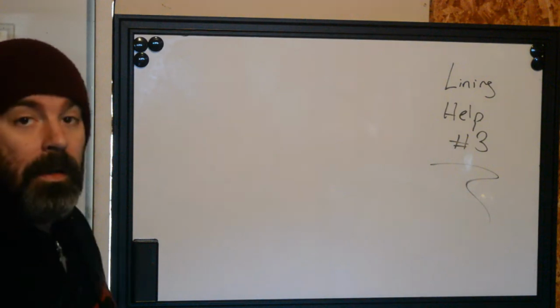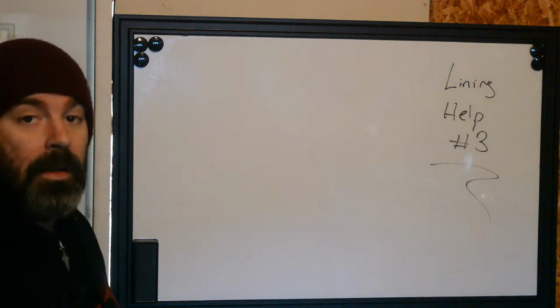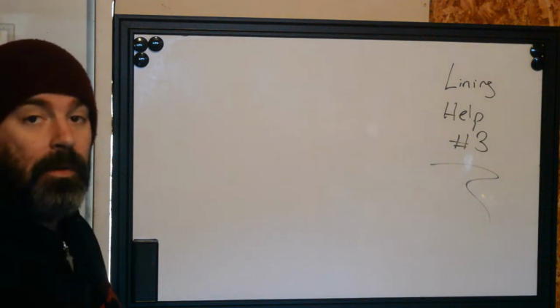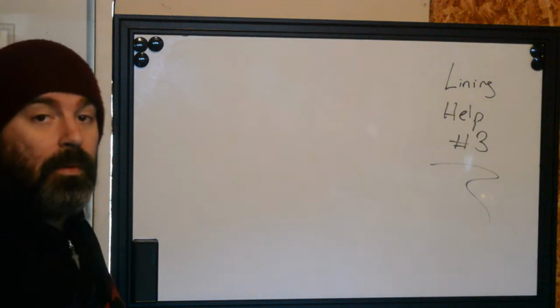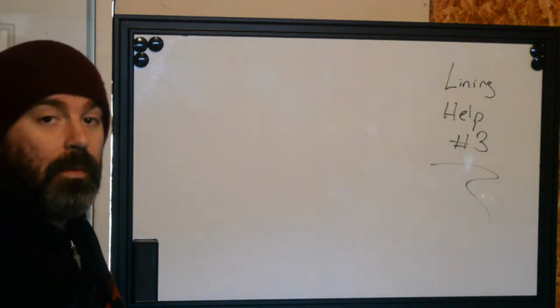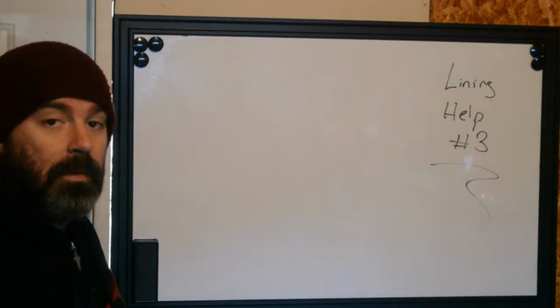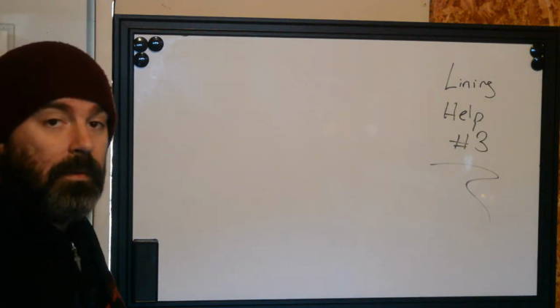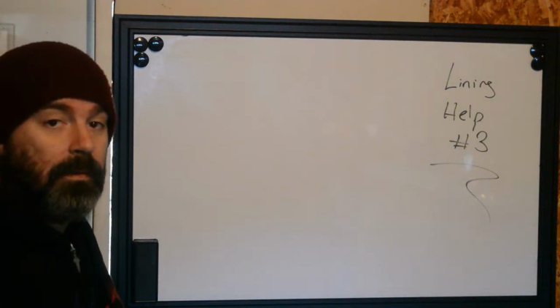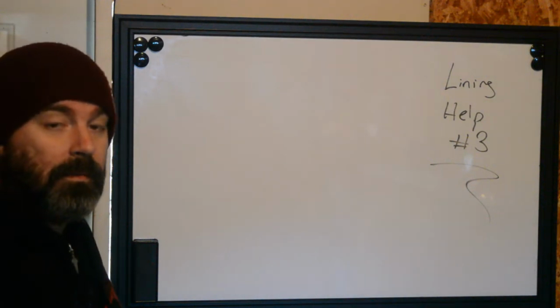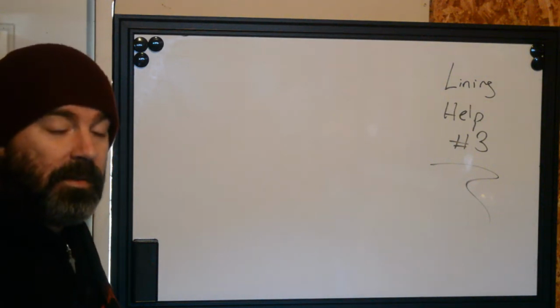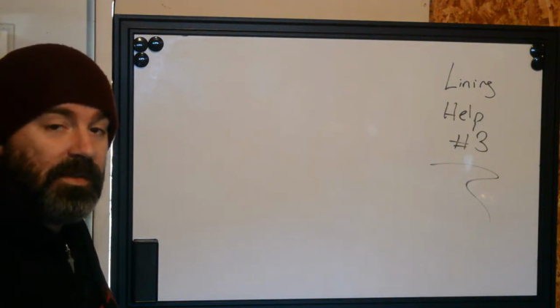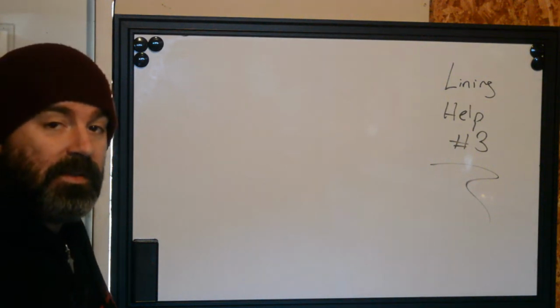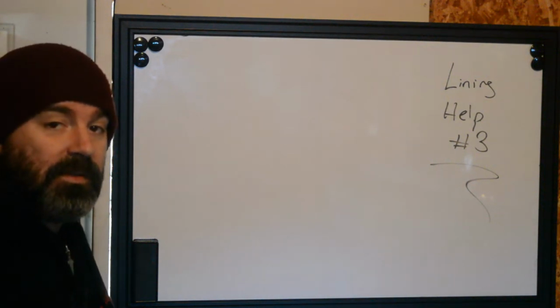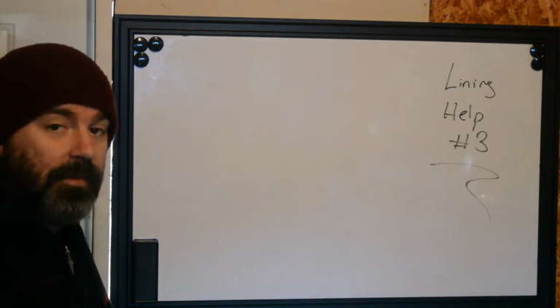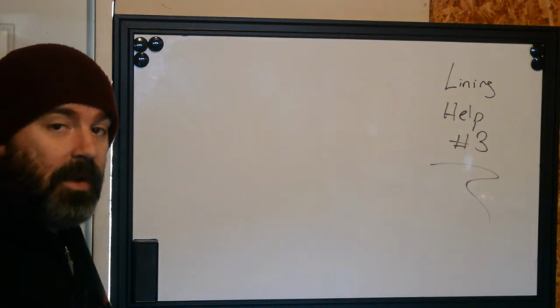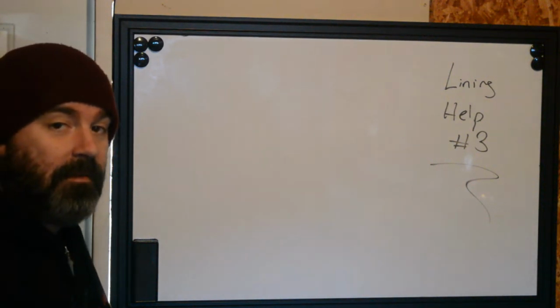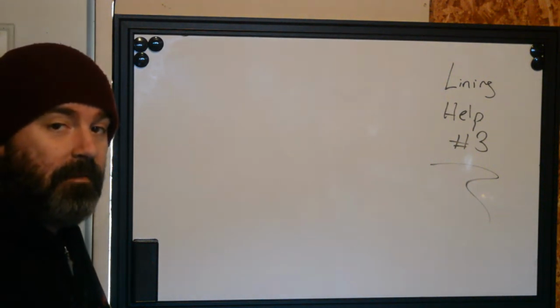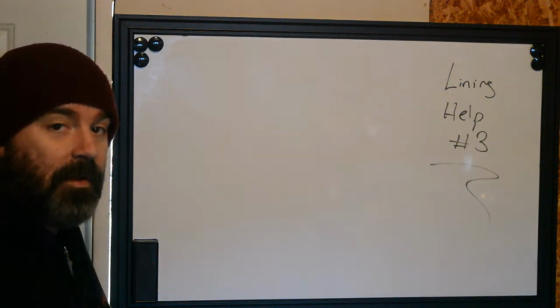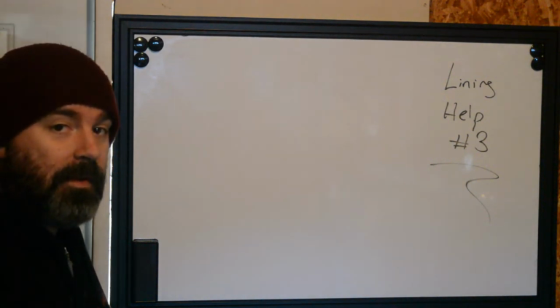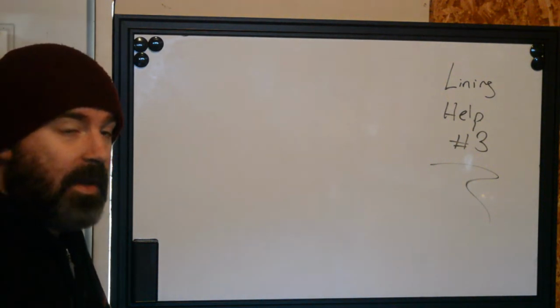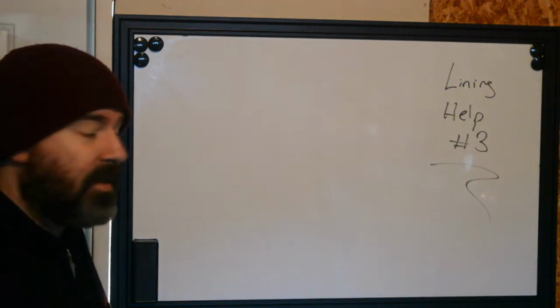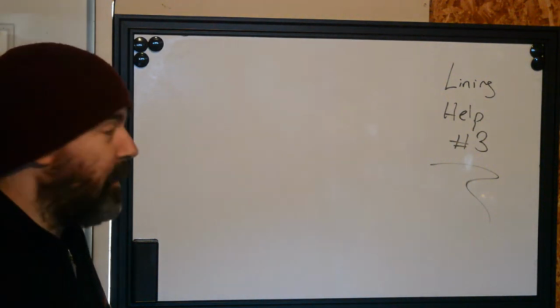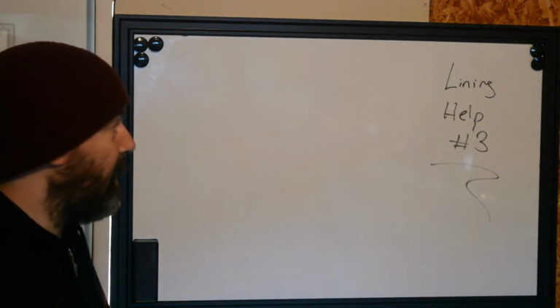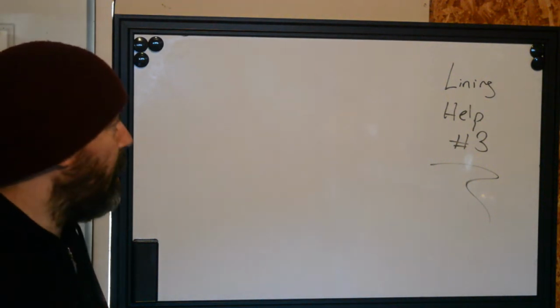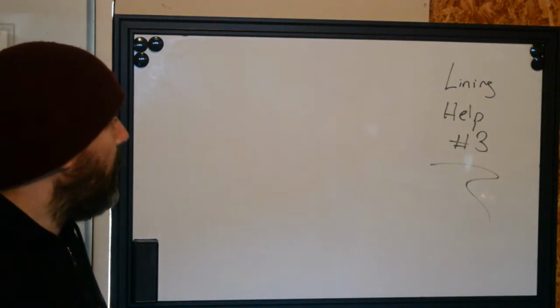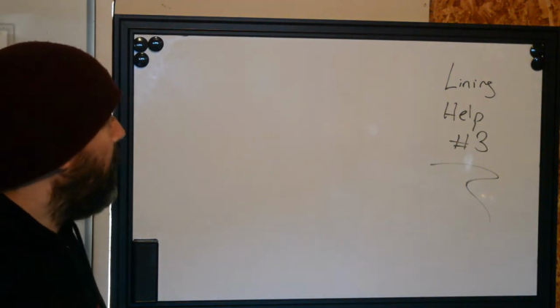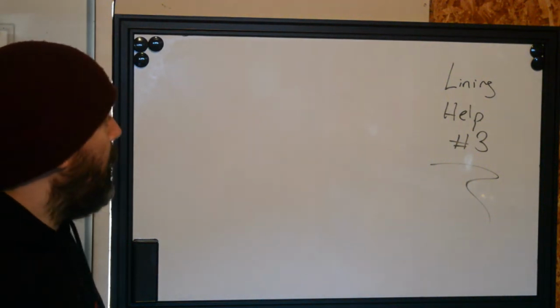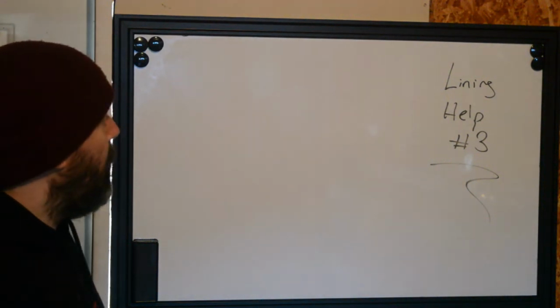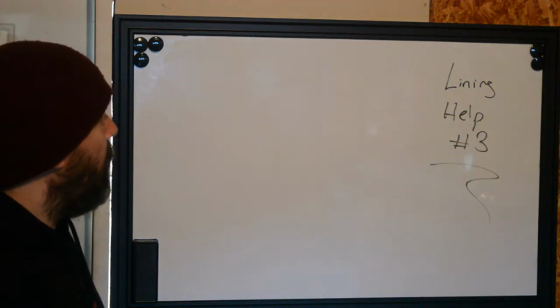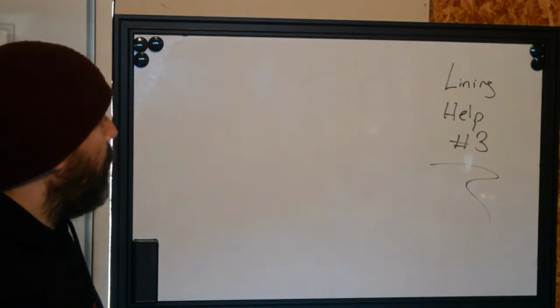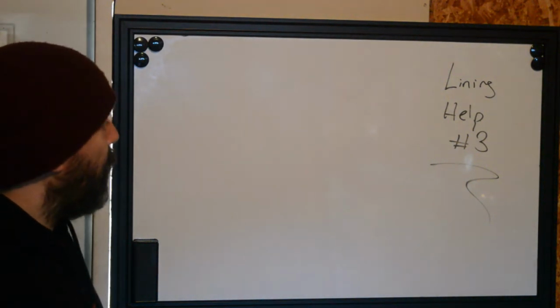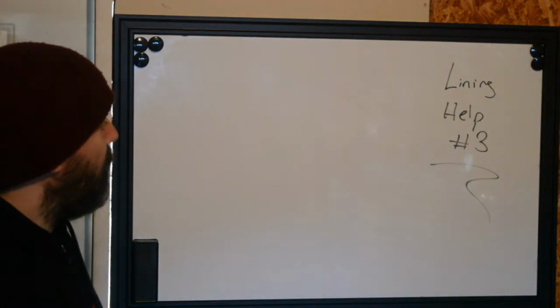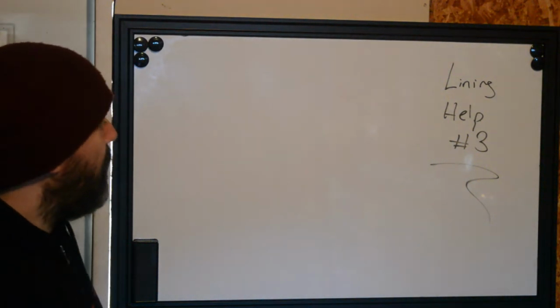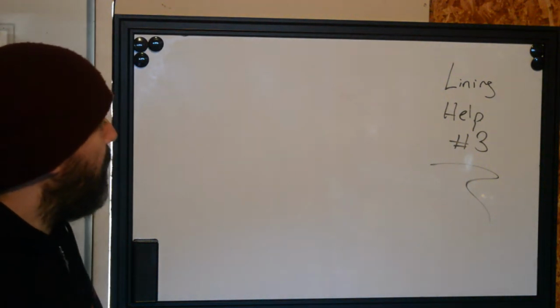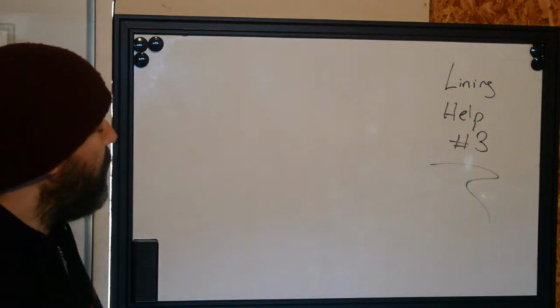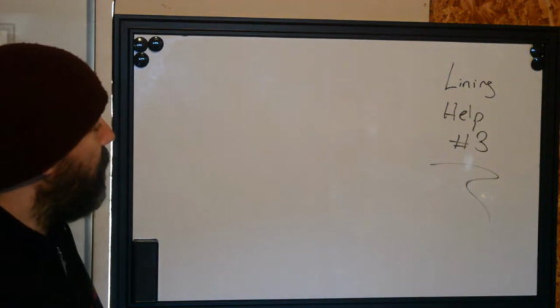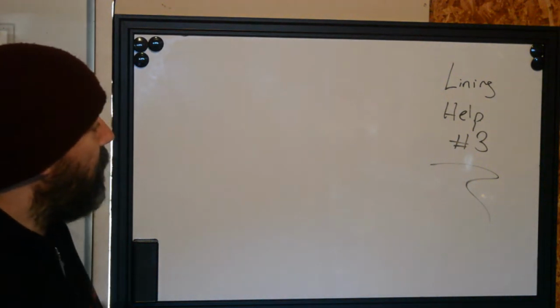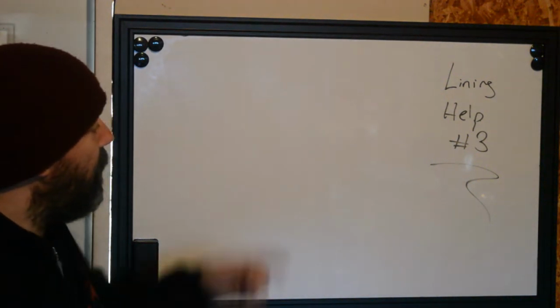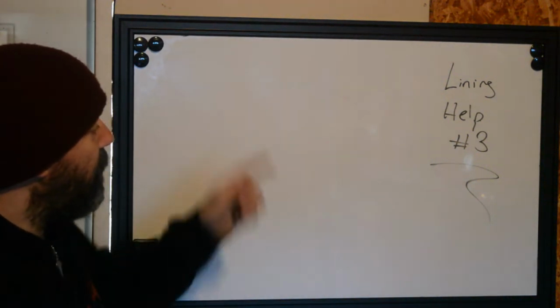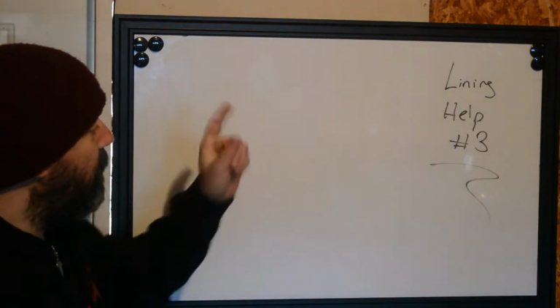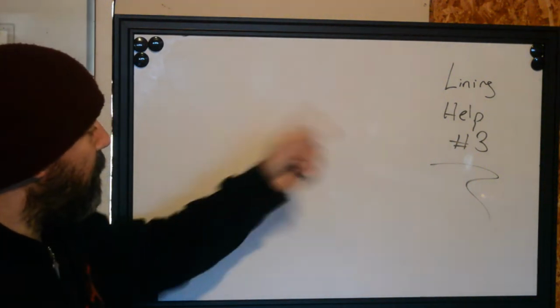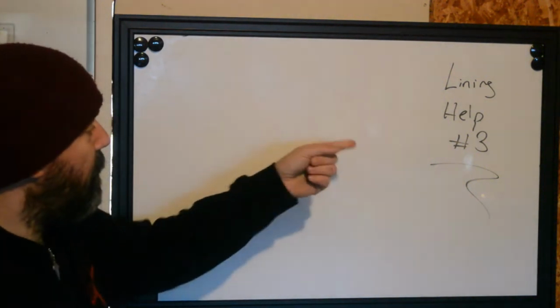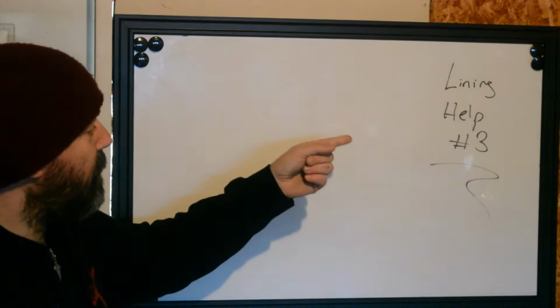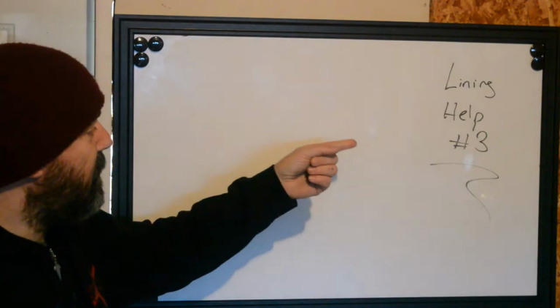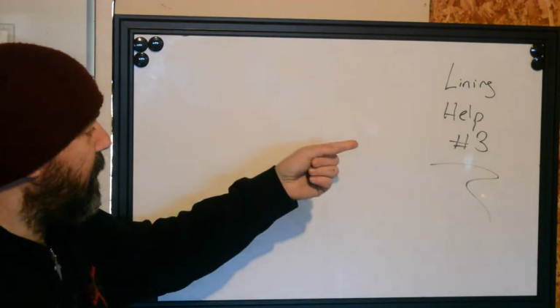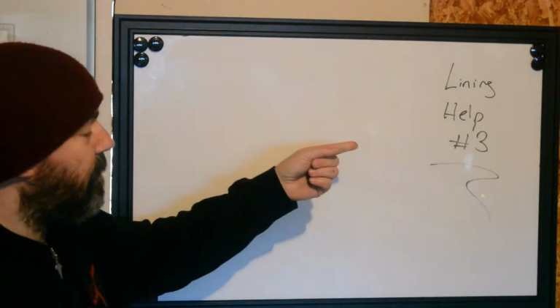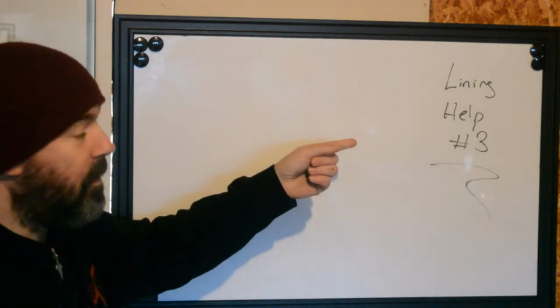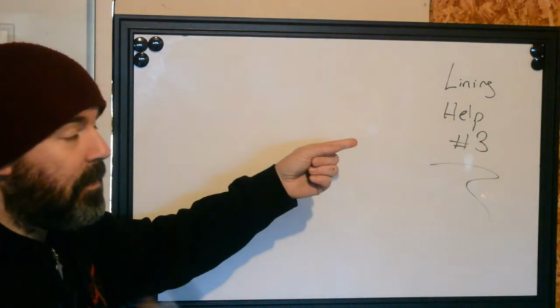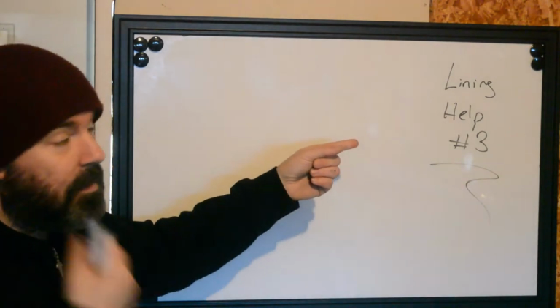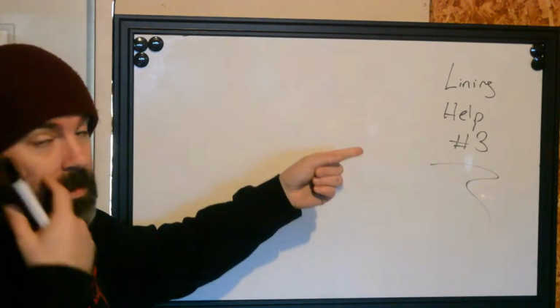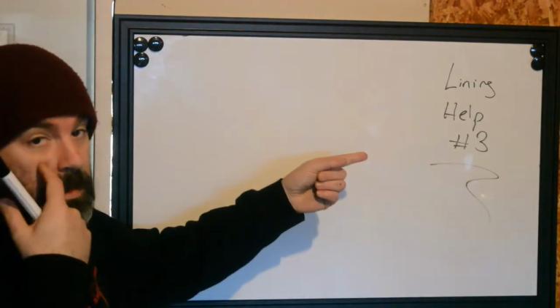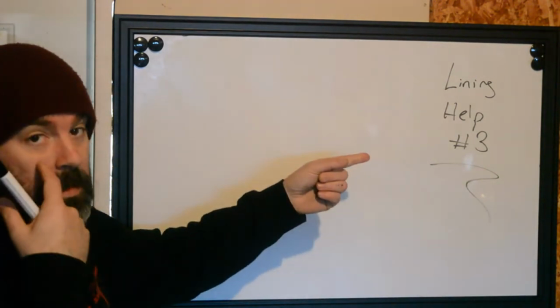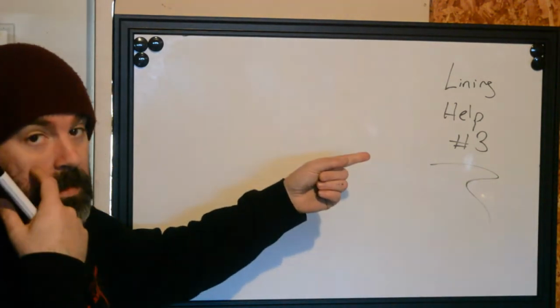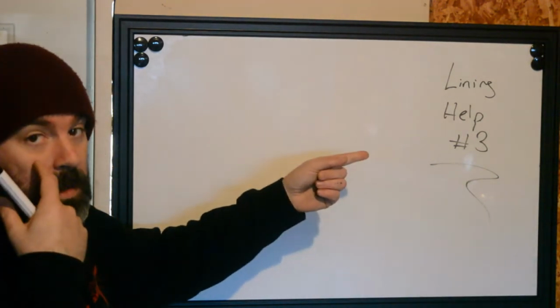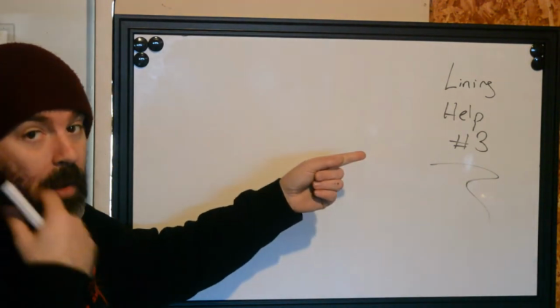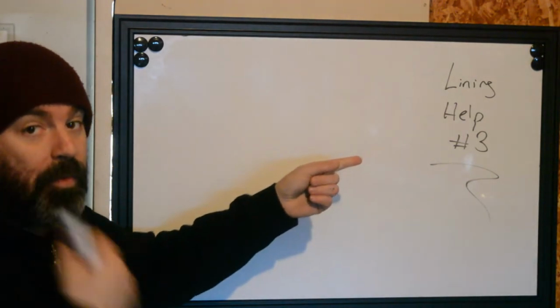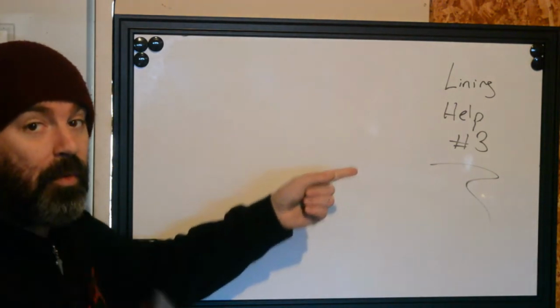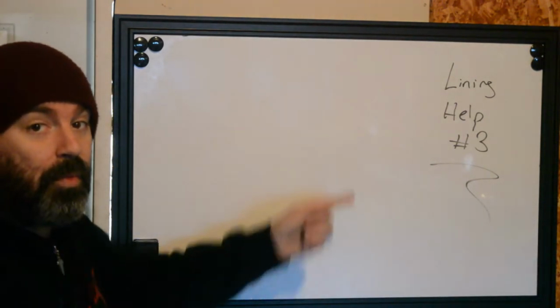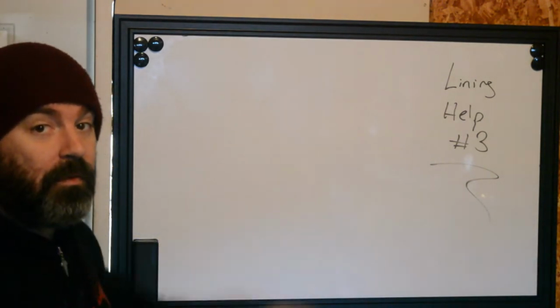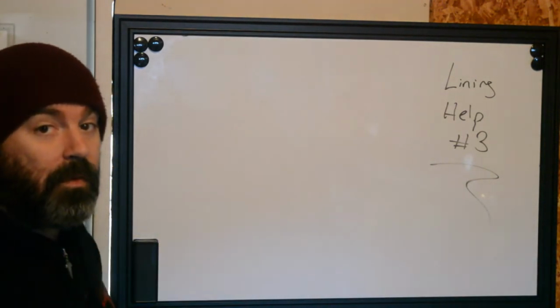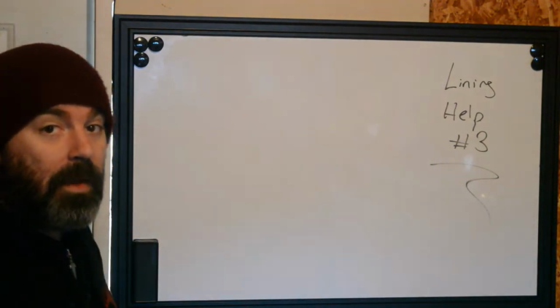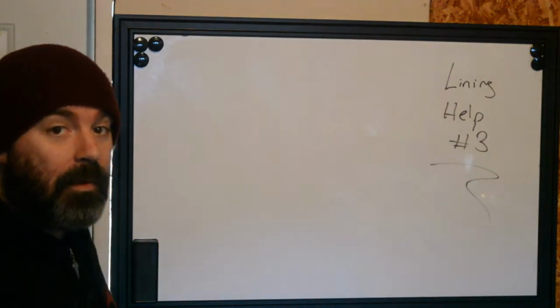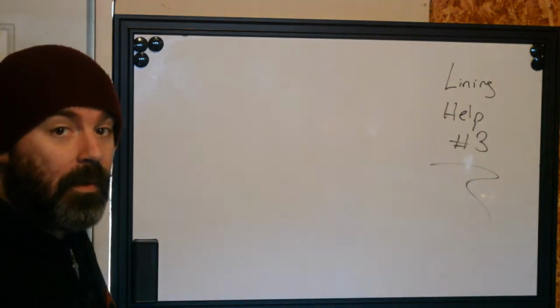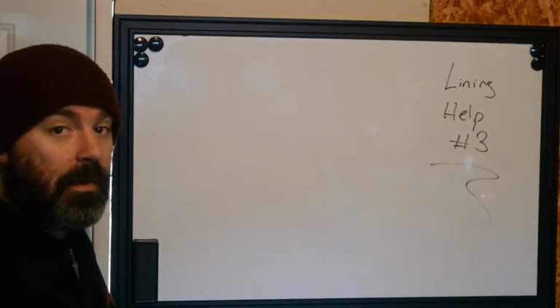Hello. This is Ryan from Better Tattooing, and we're going to be giving you another tip to help you improve your line work.